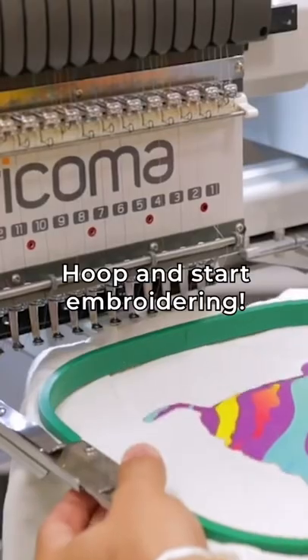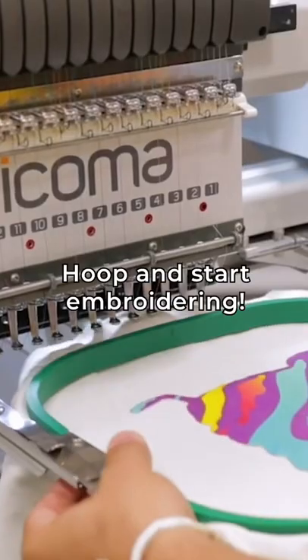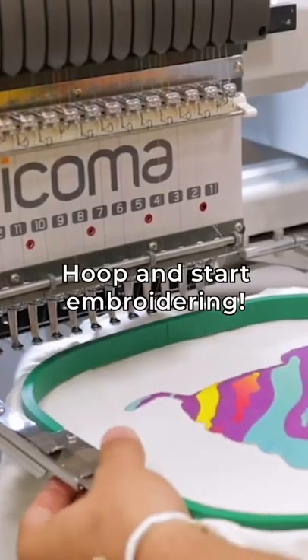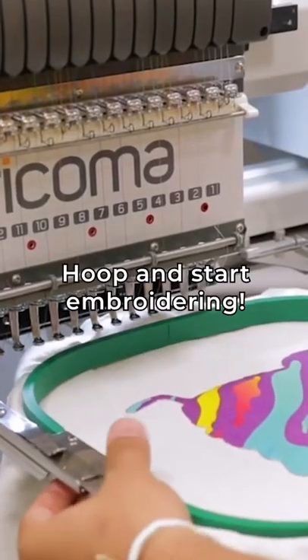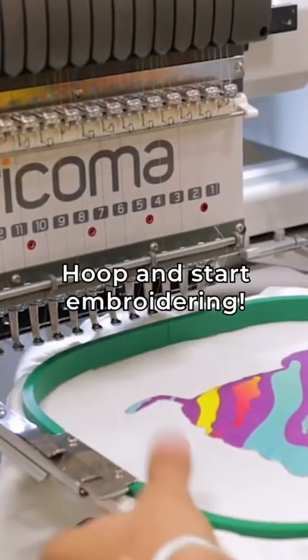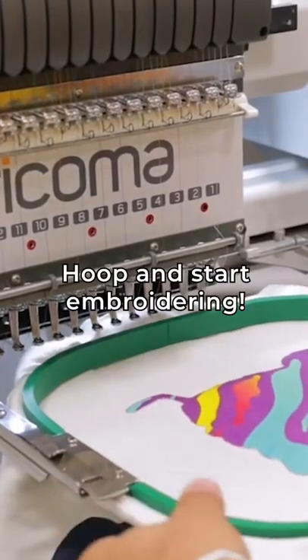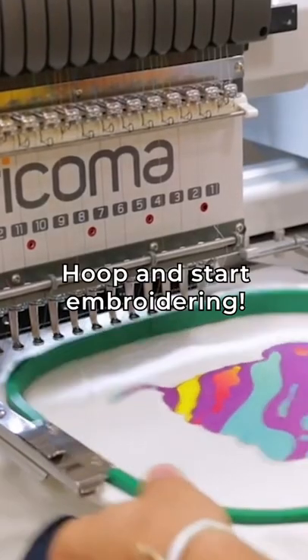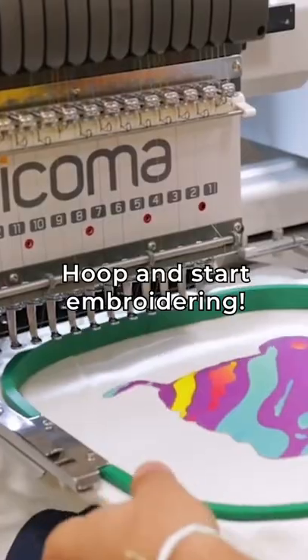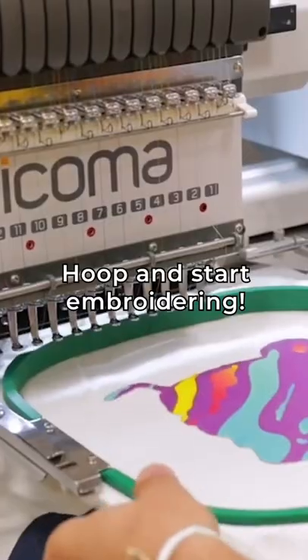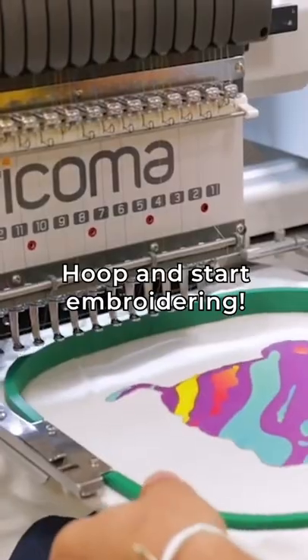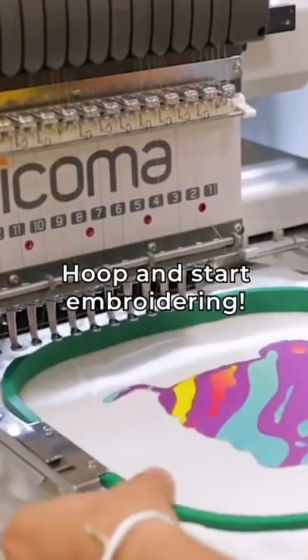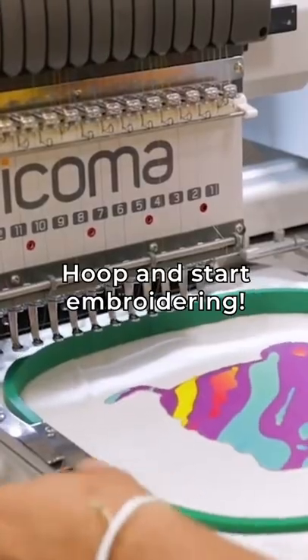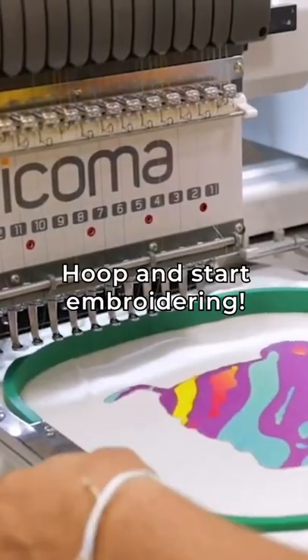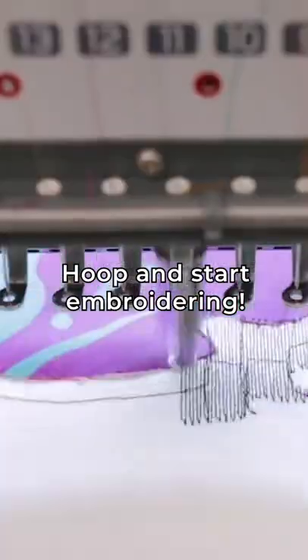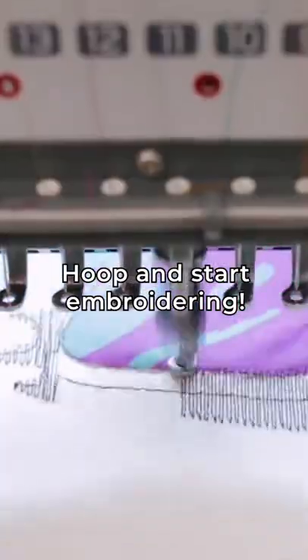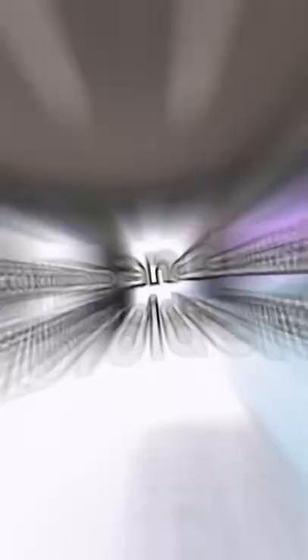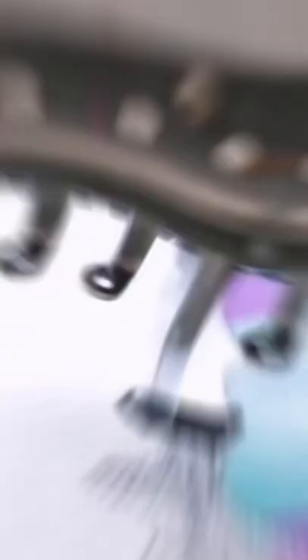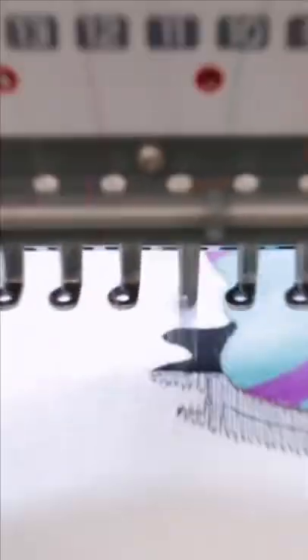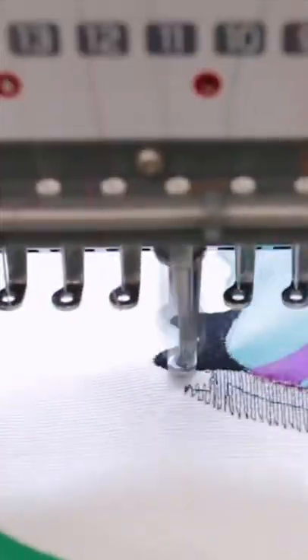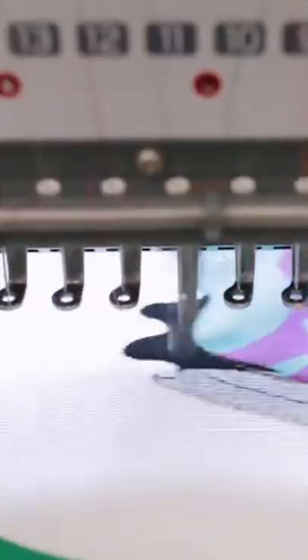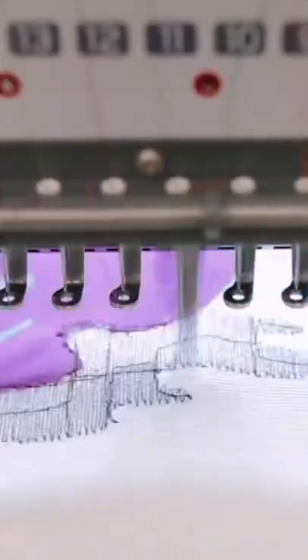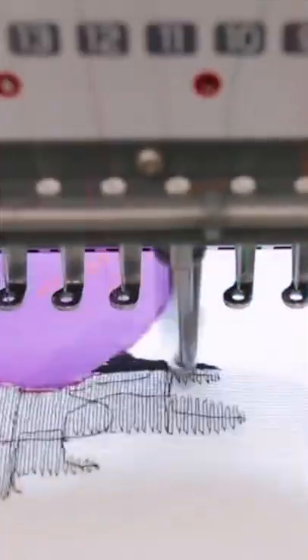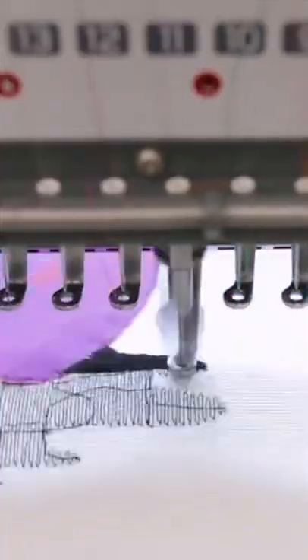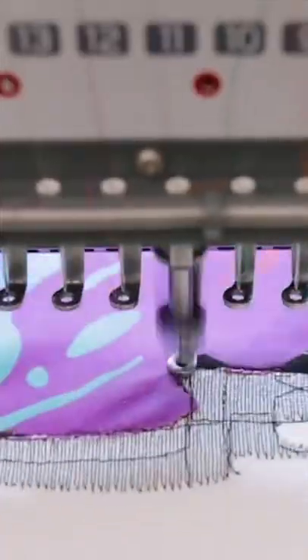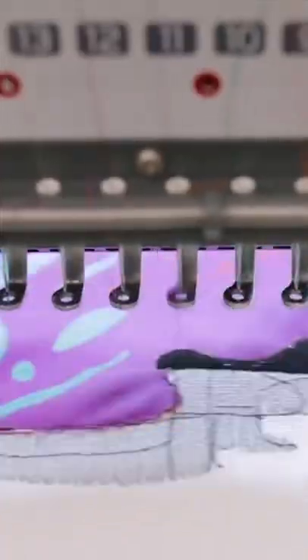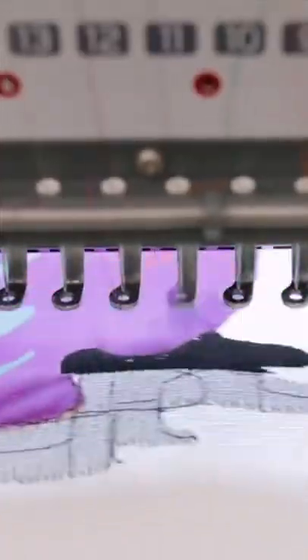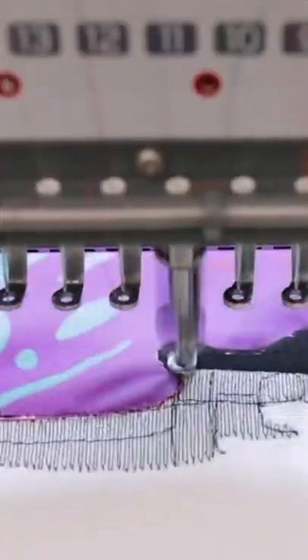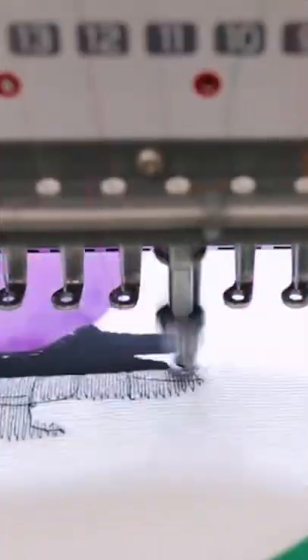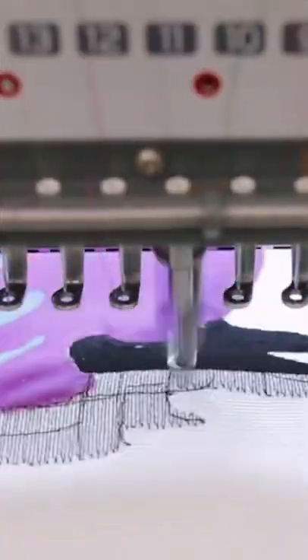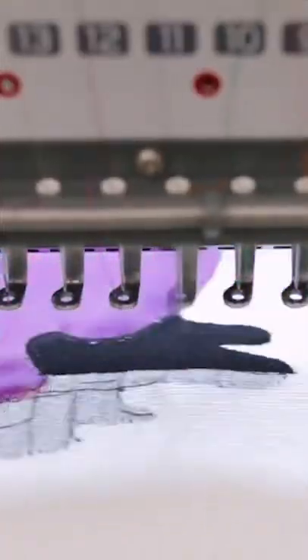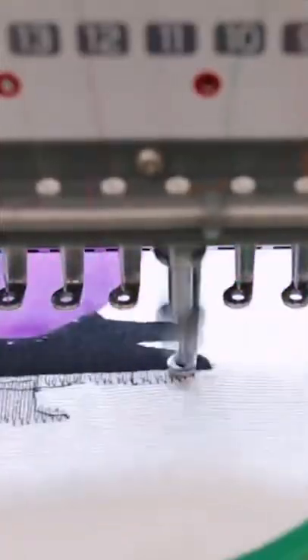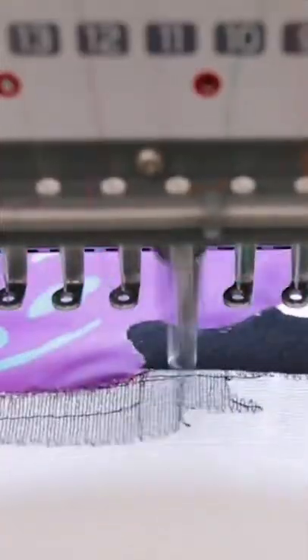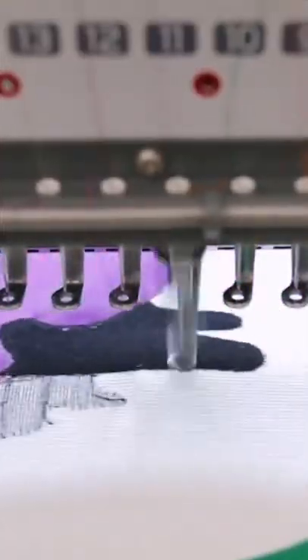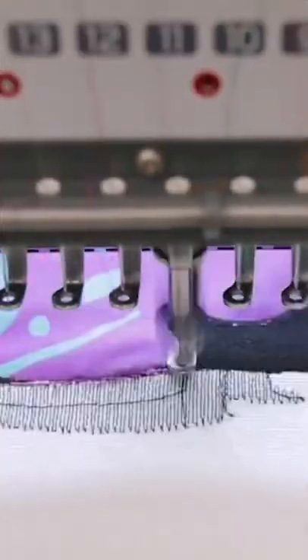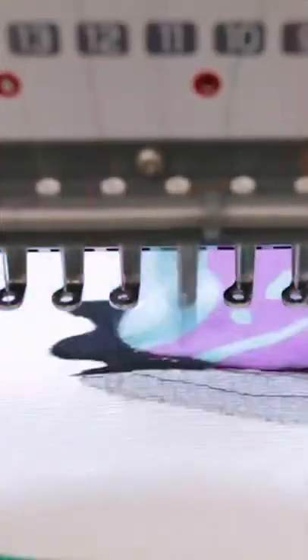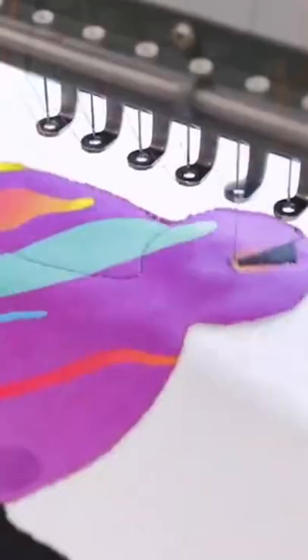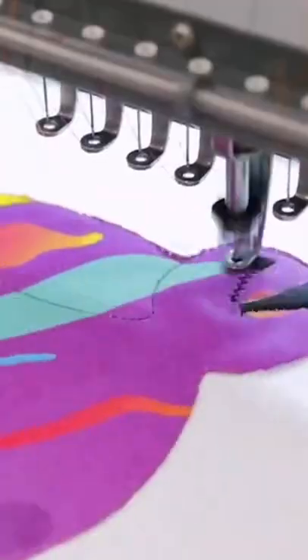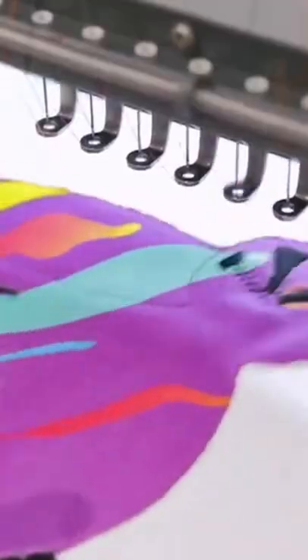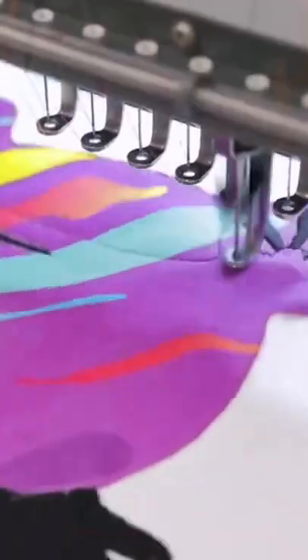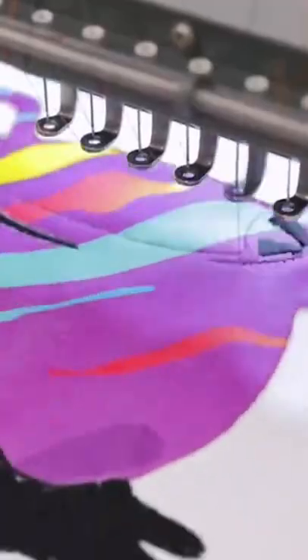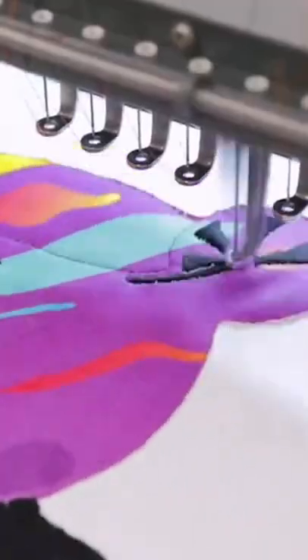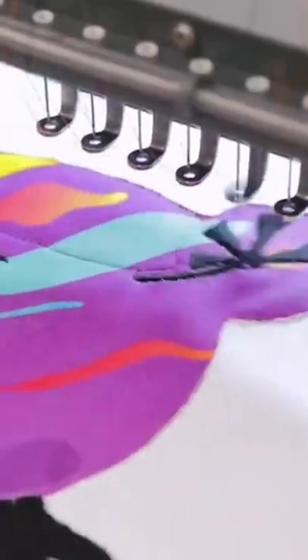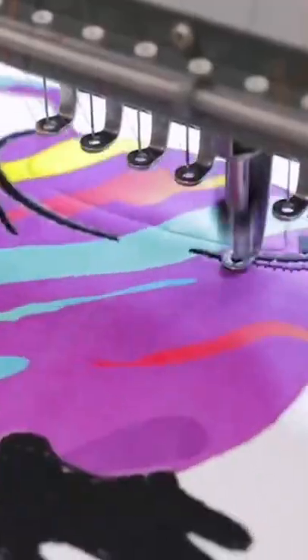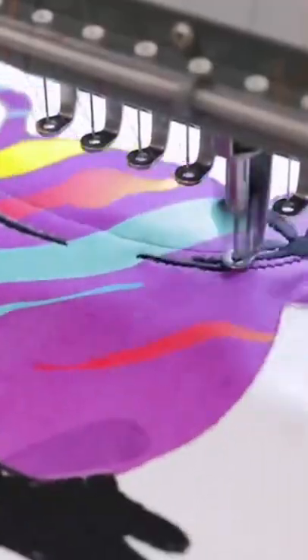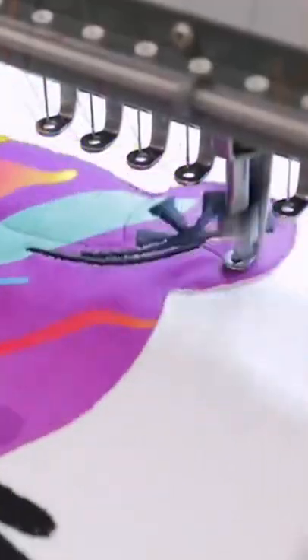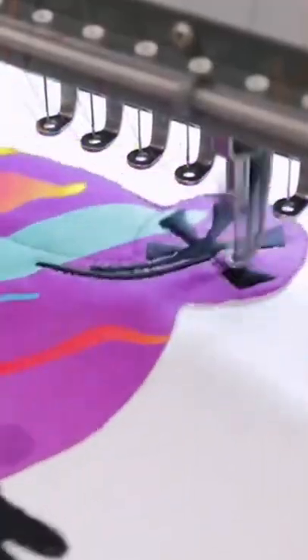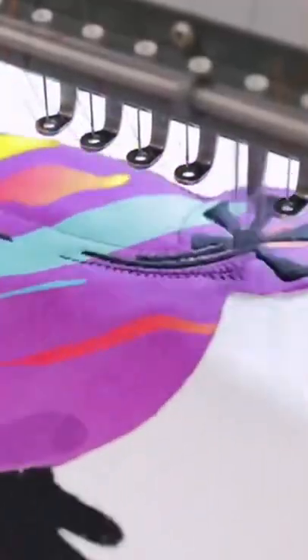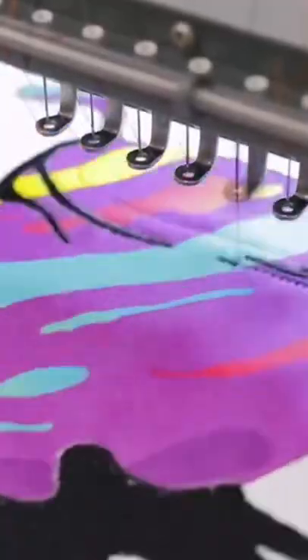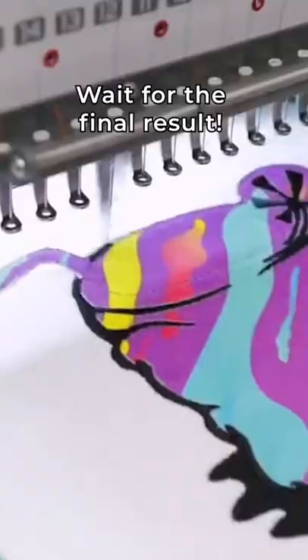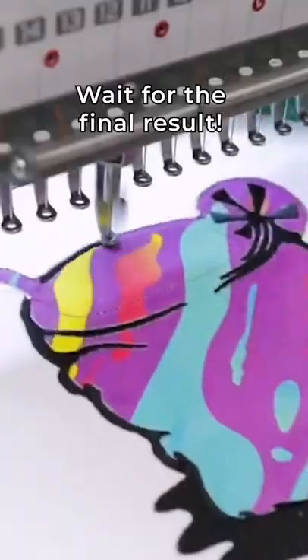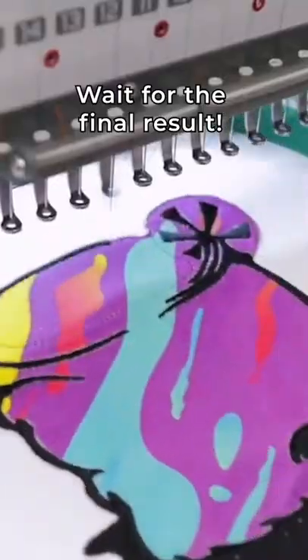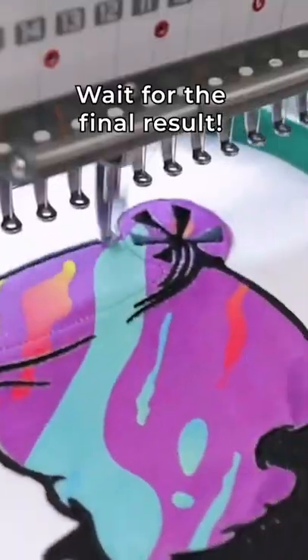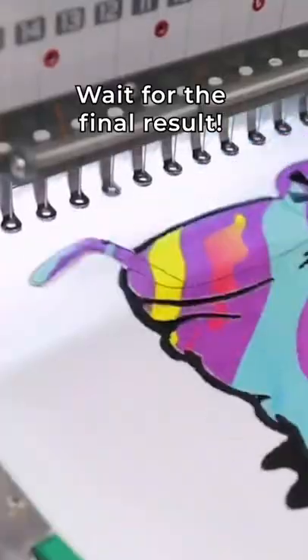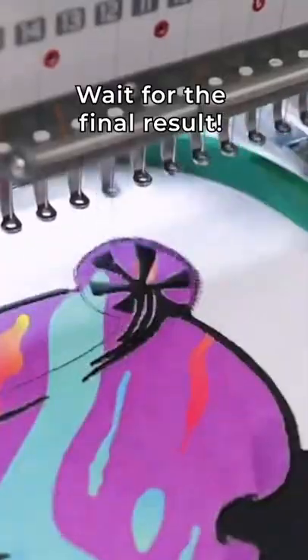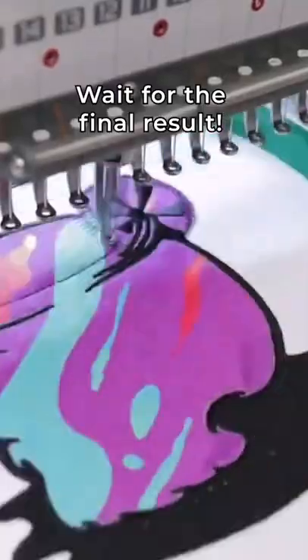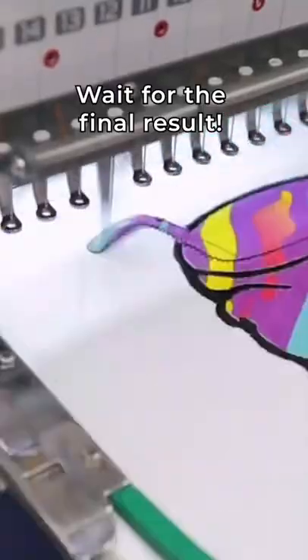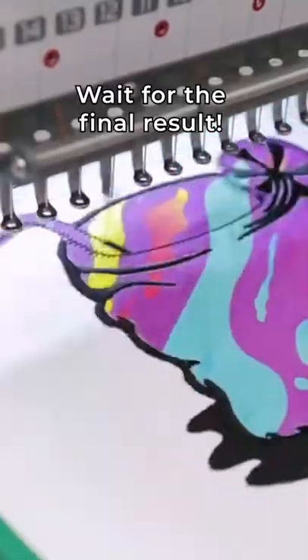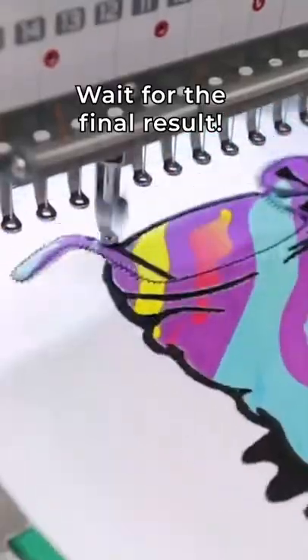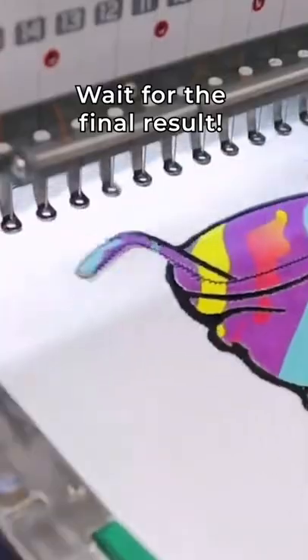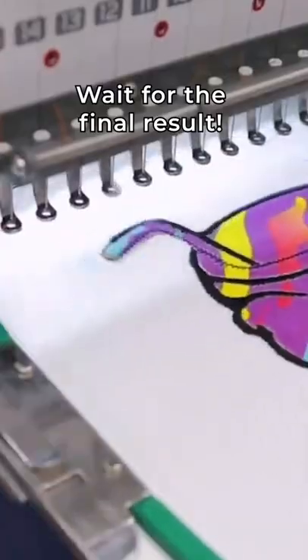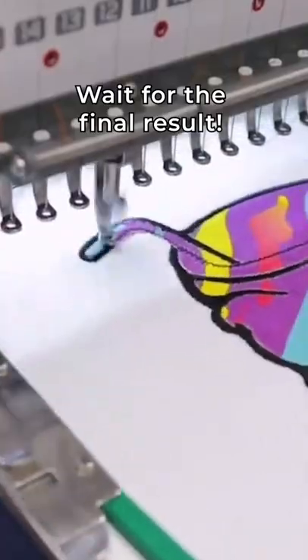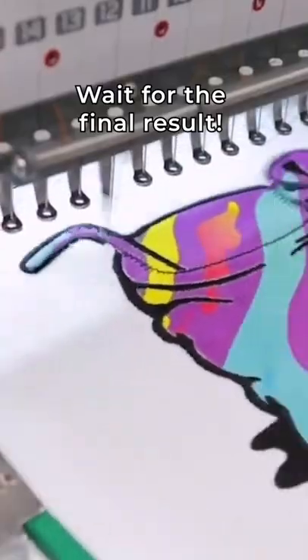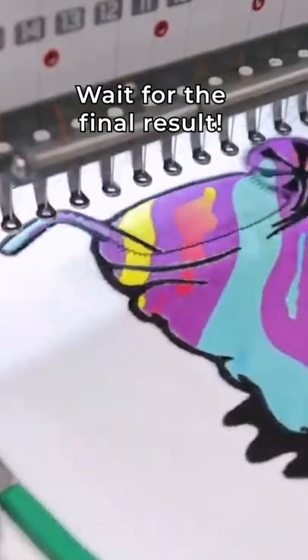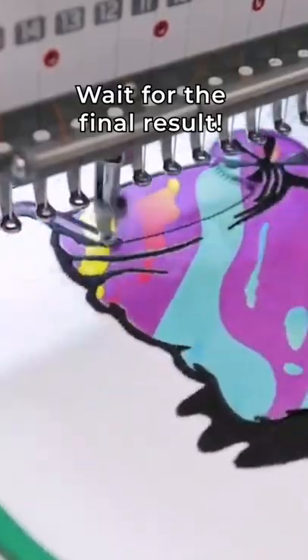Hoop and start embroidering. Wait for the final result.